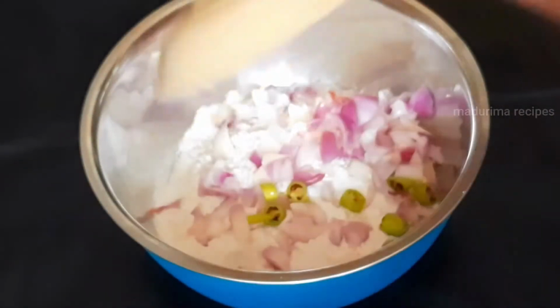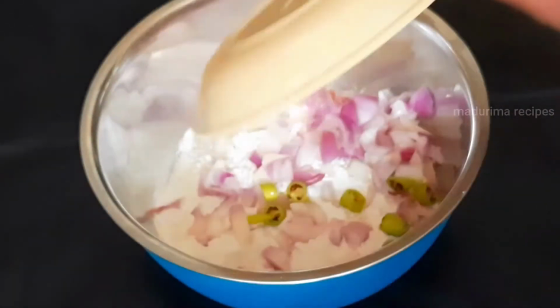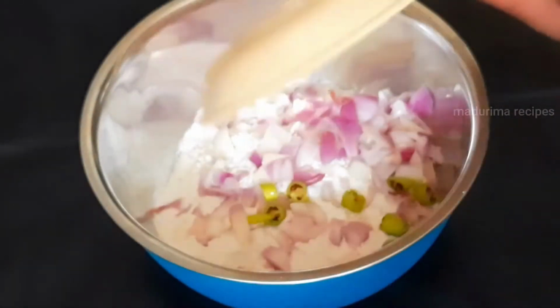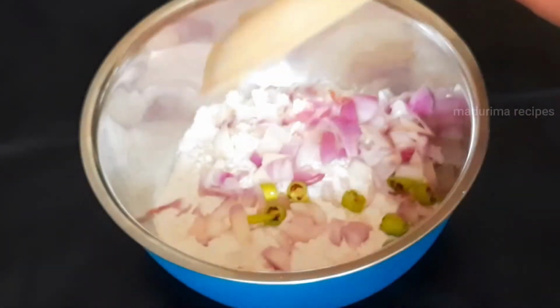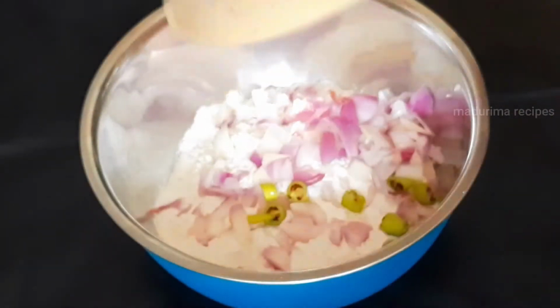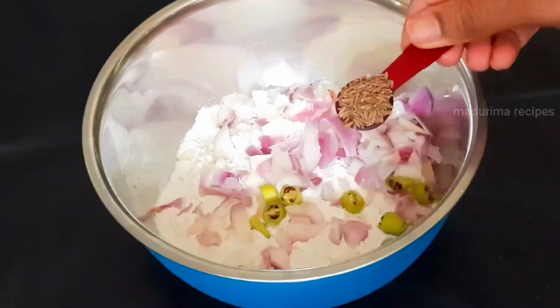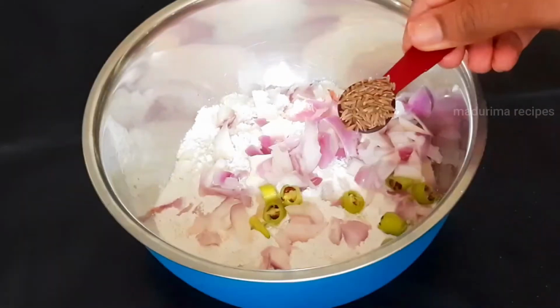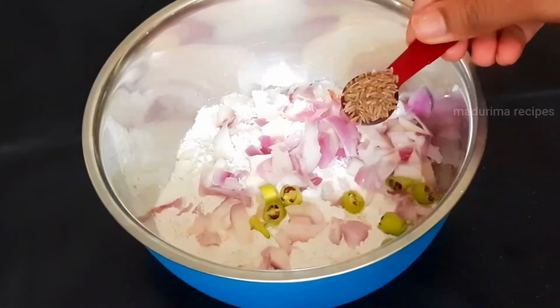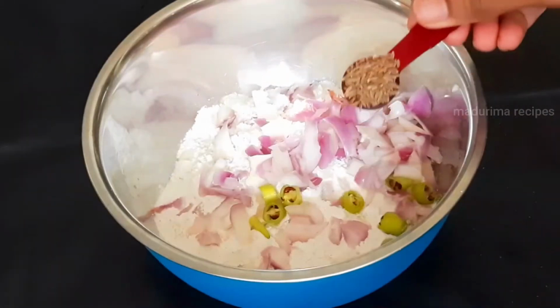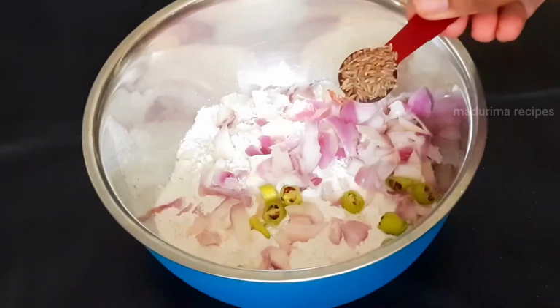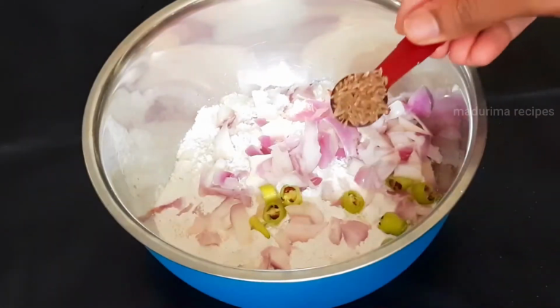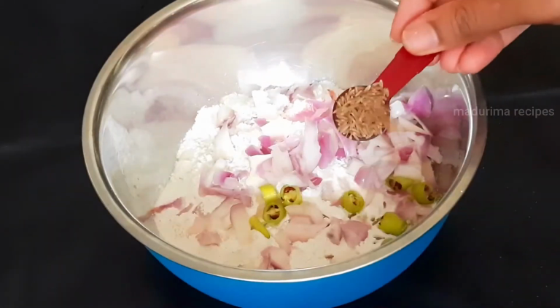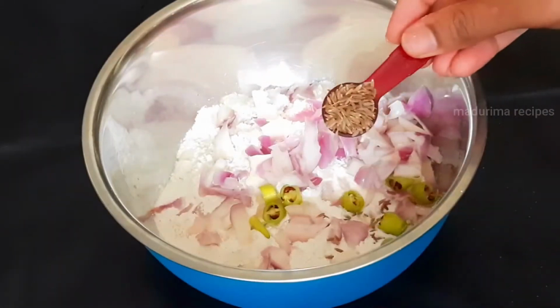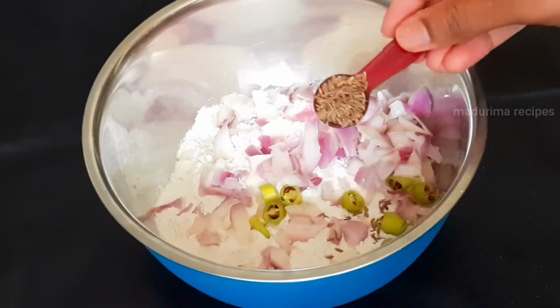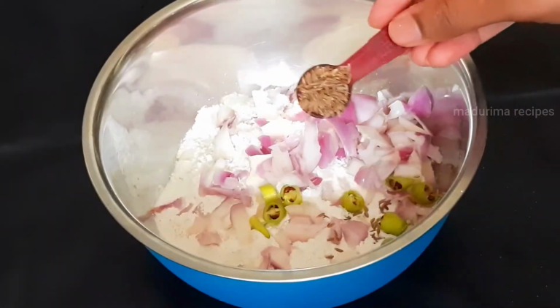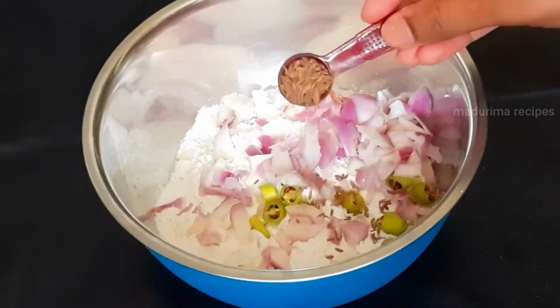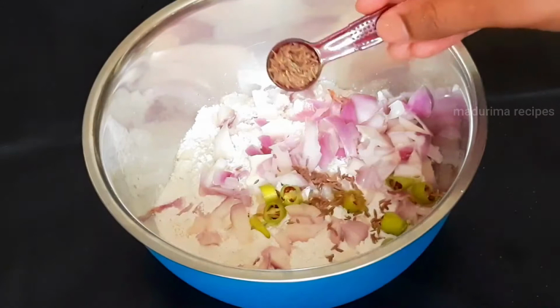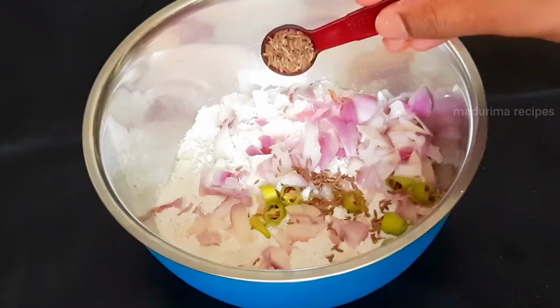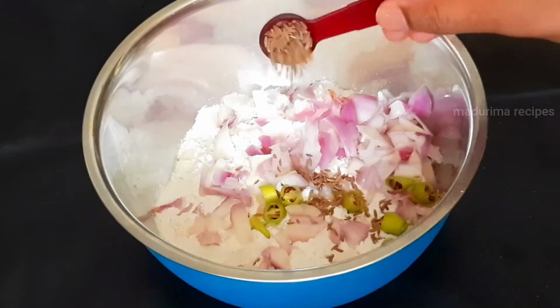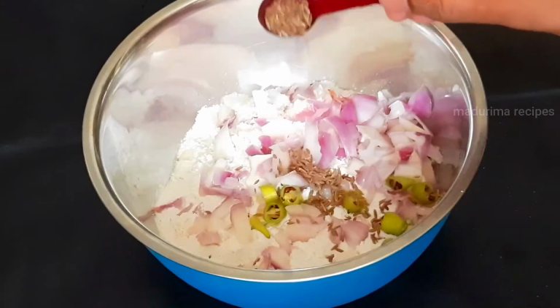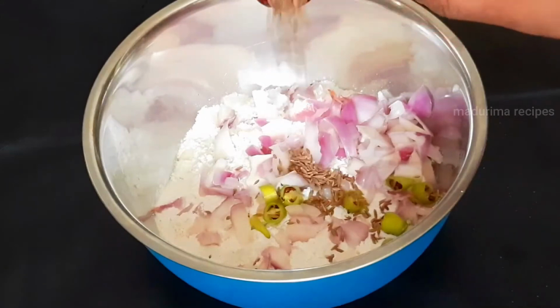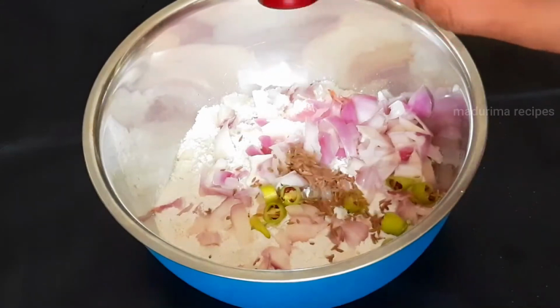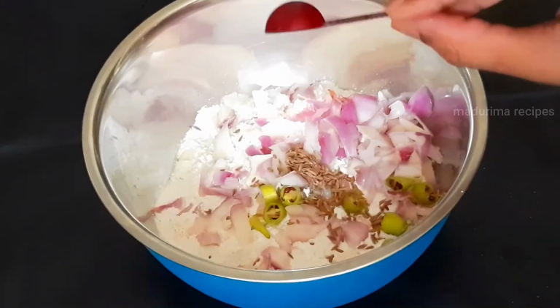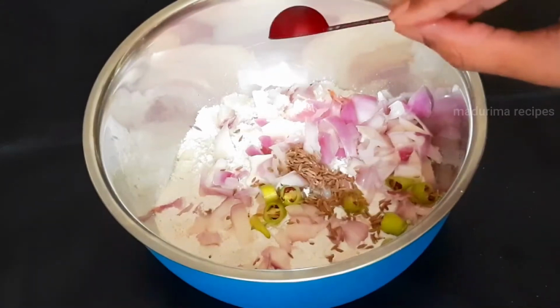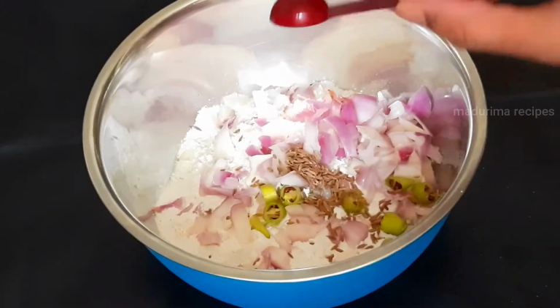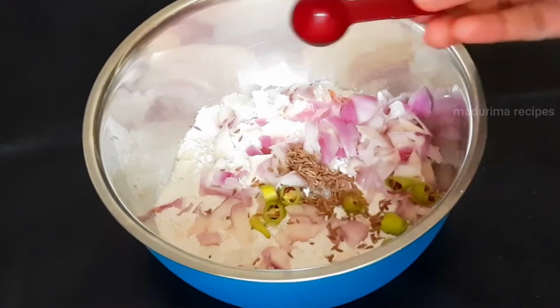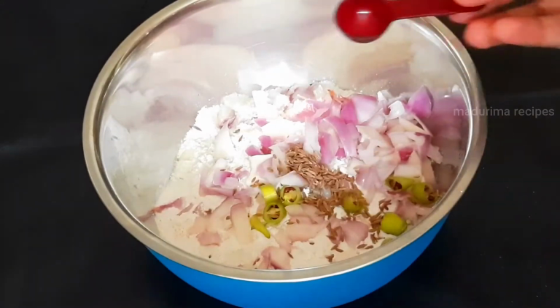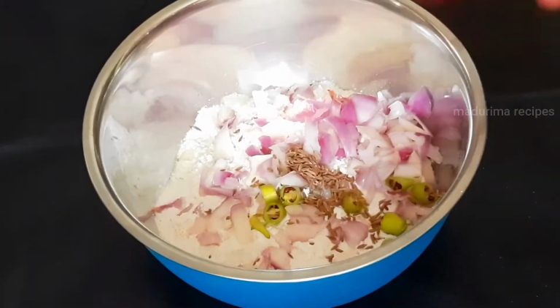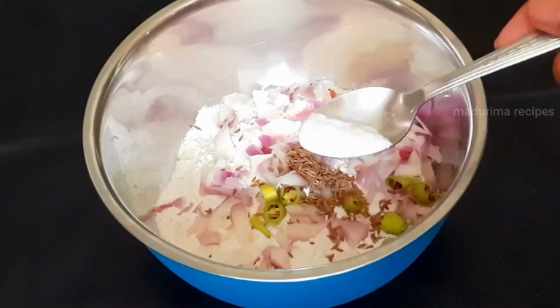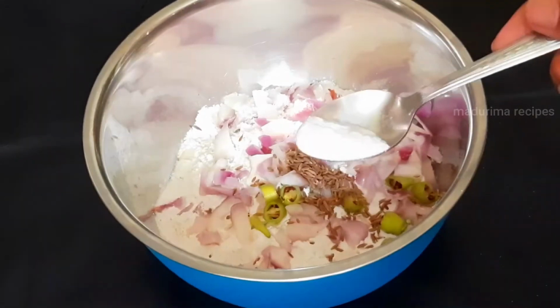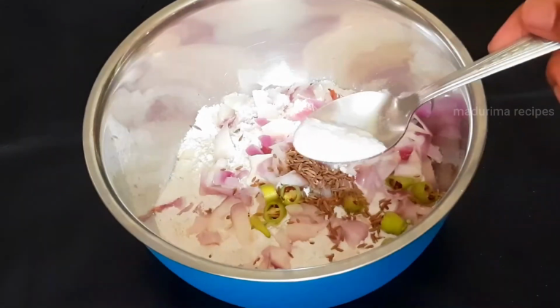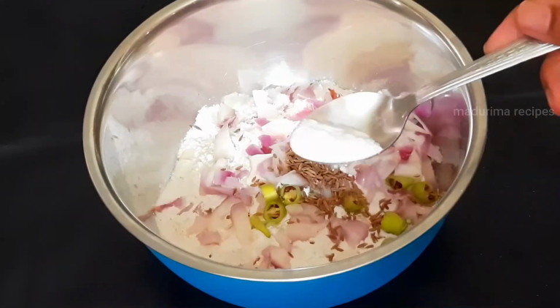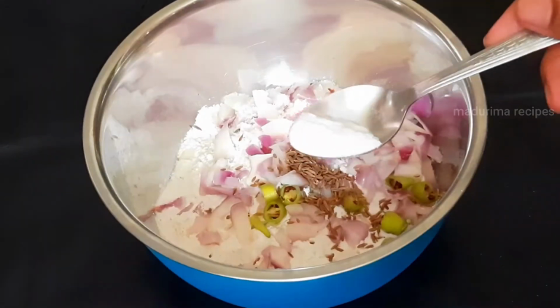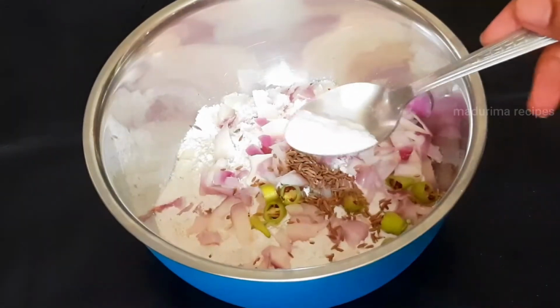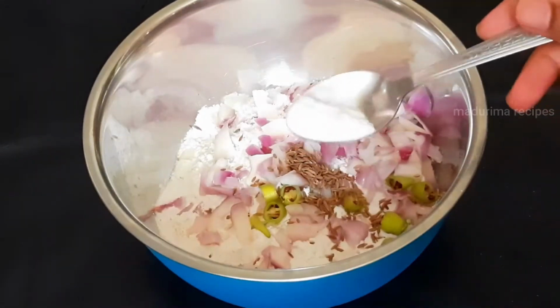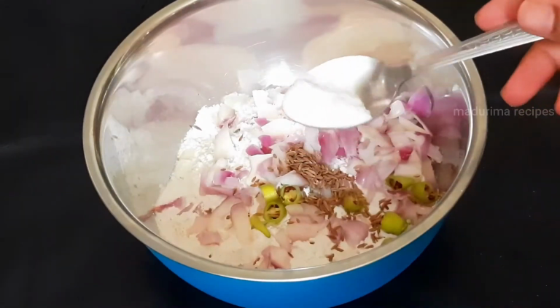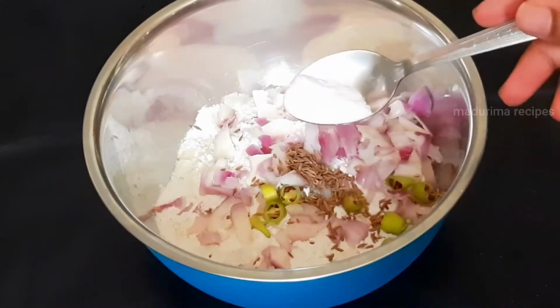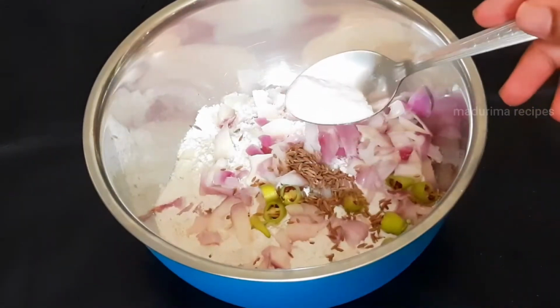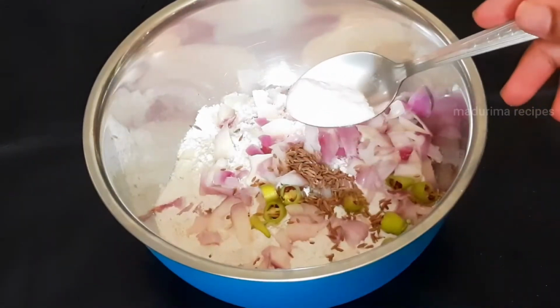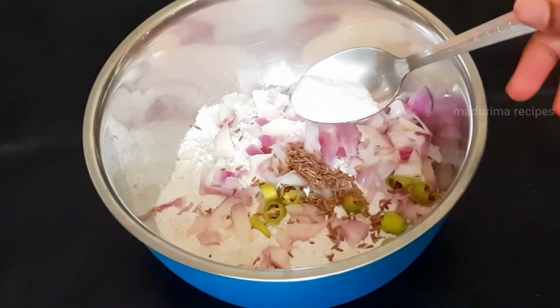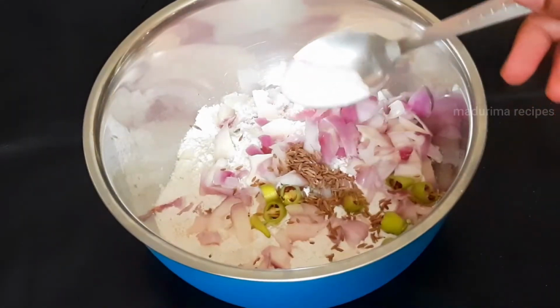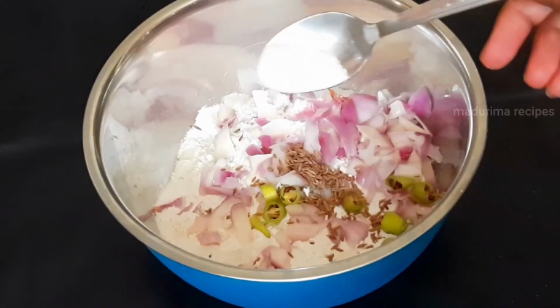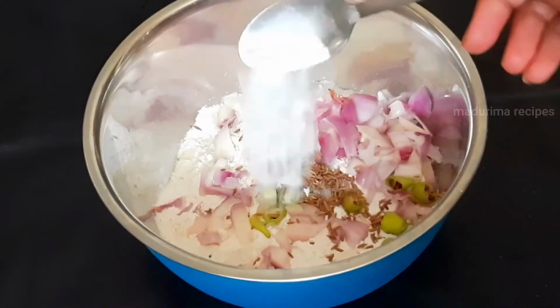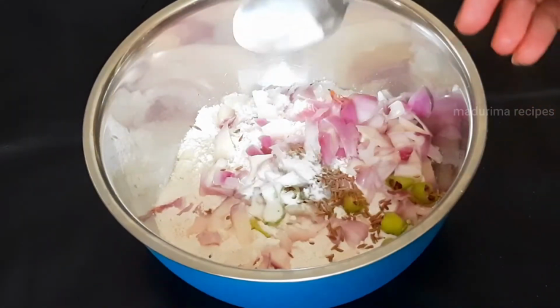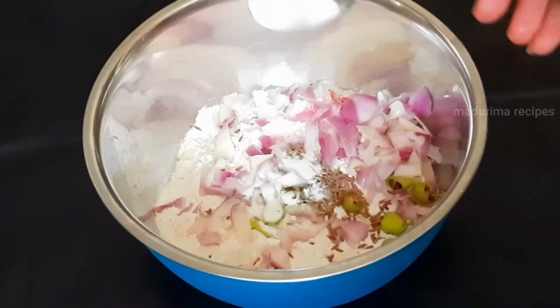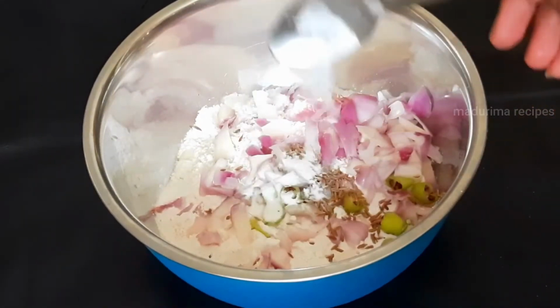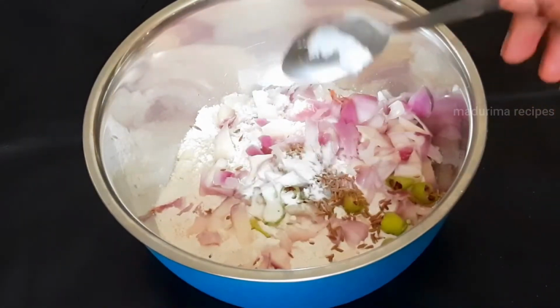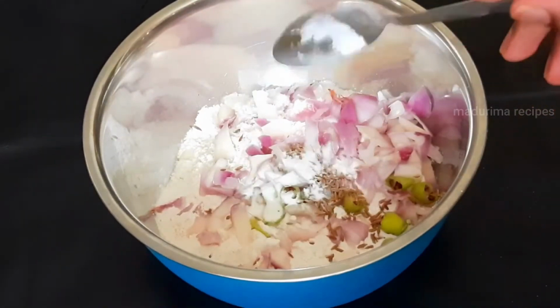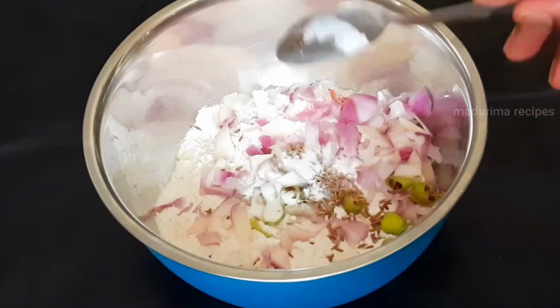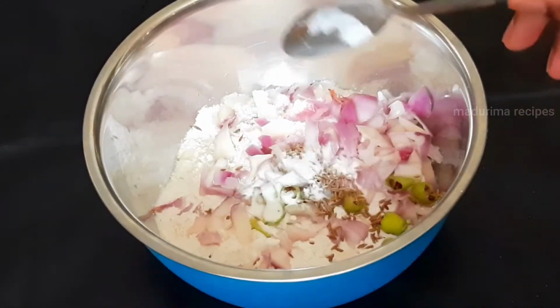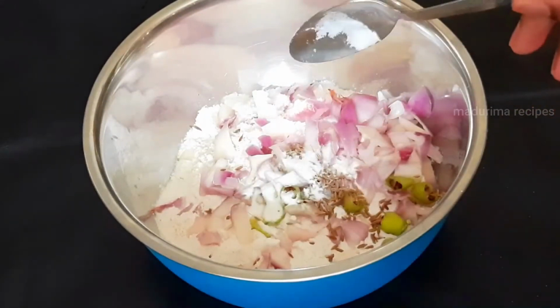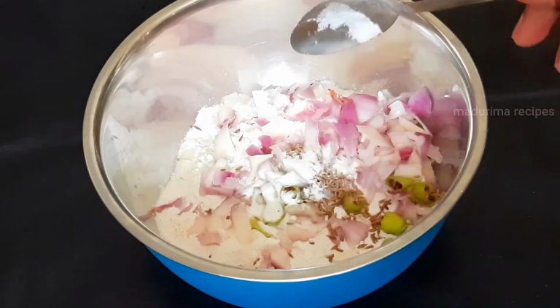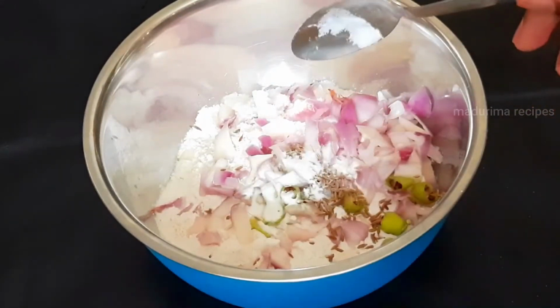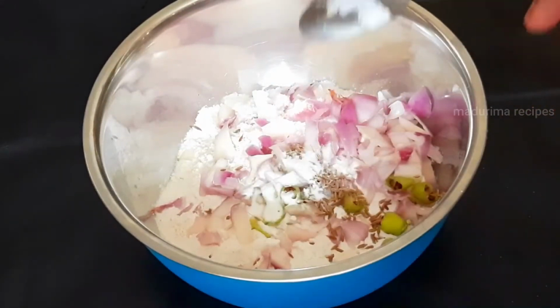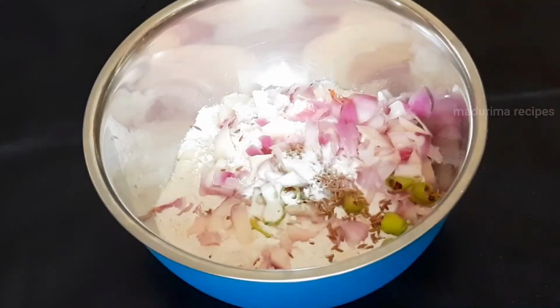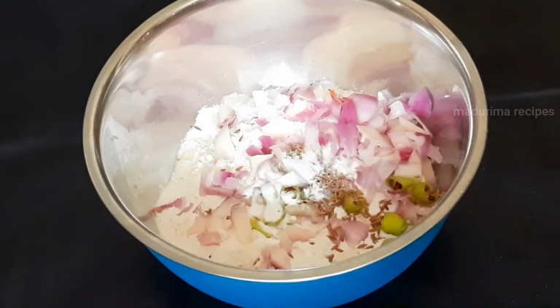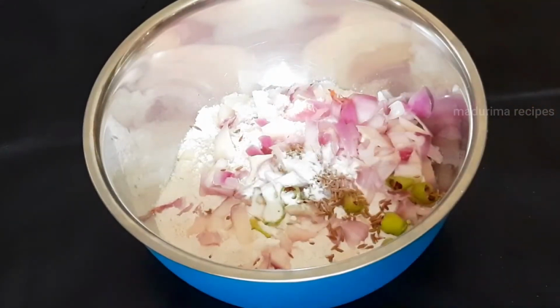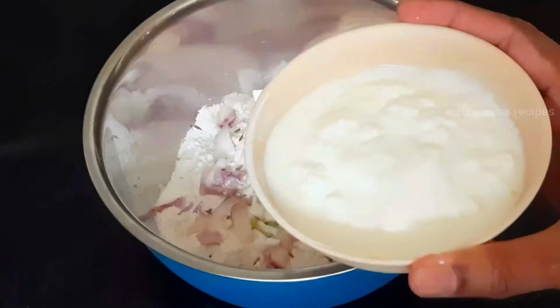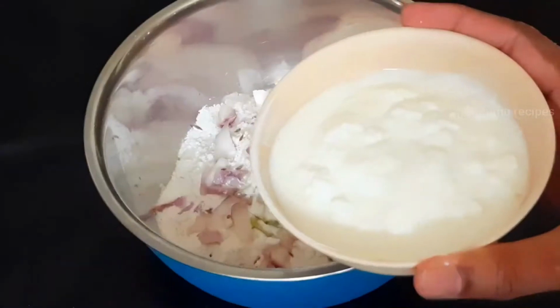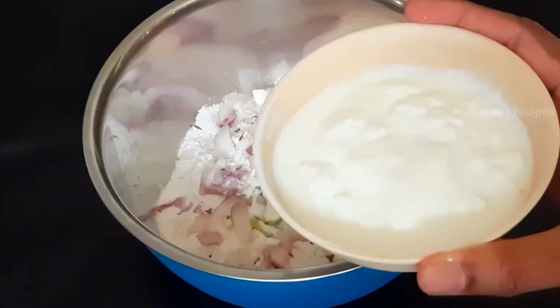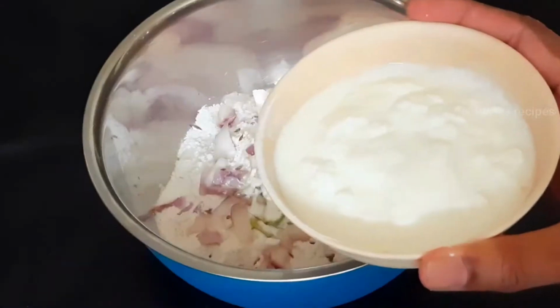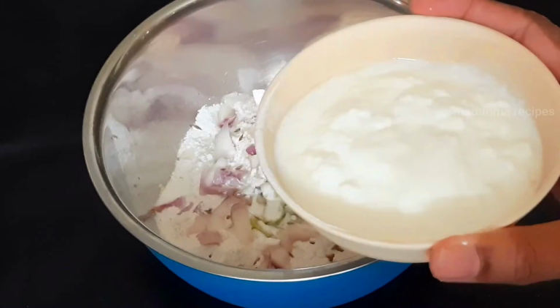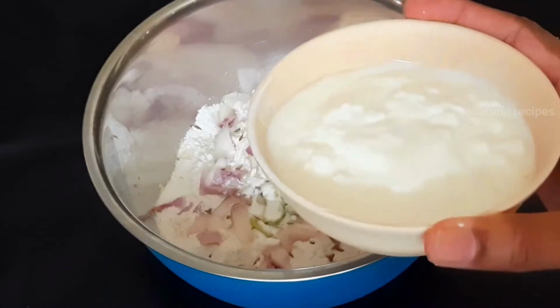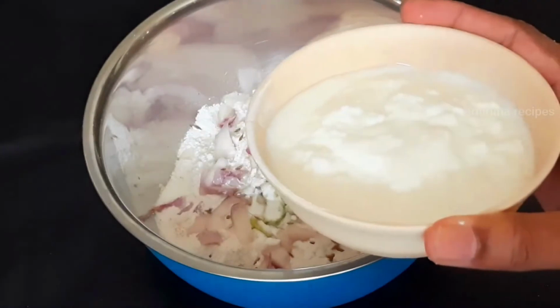1 half teaspoon of Jilakar, 1 teaspoon of baking soda, and 1 cup of bread.